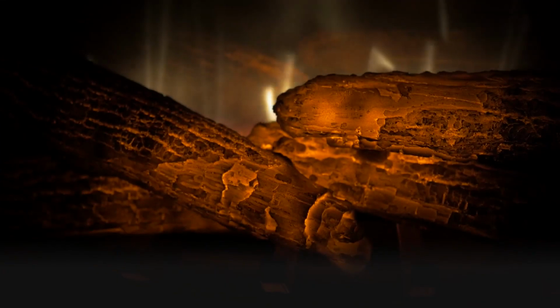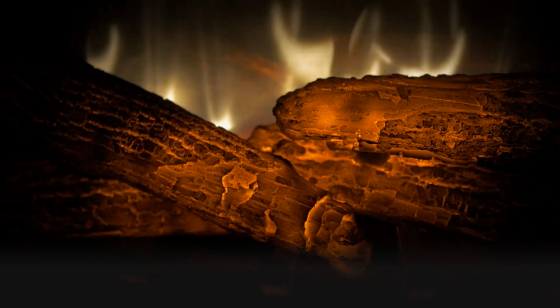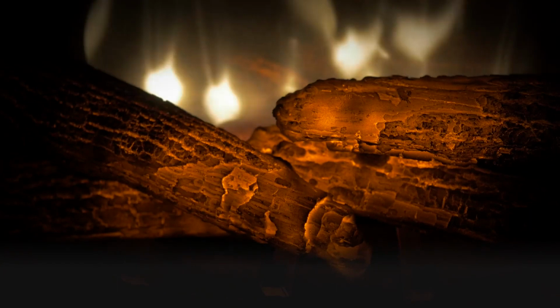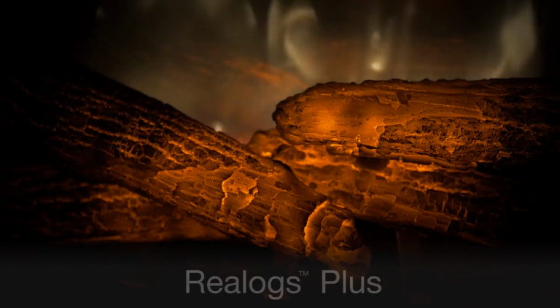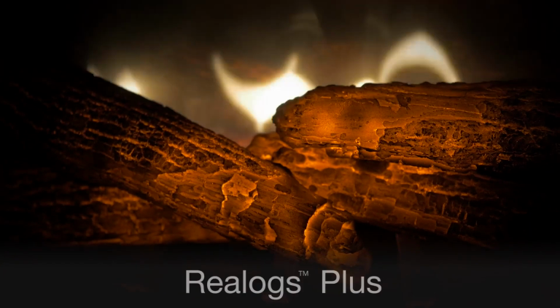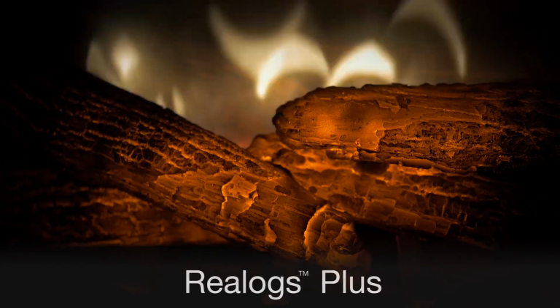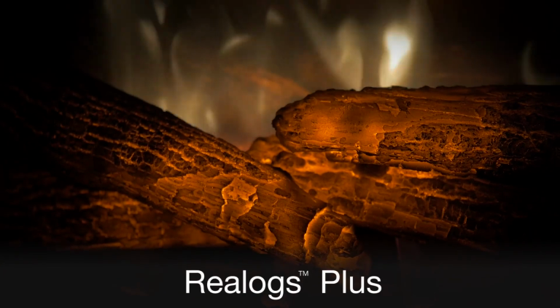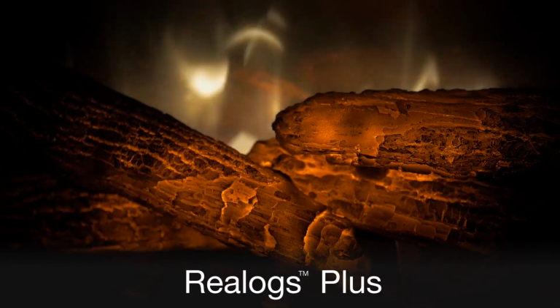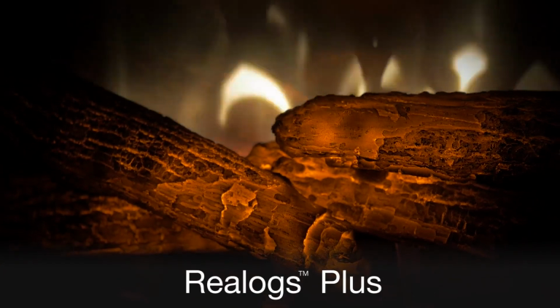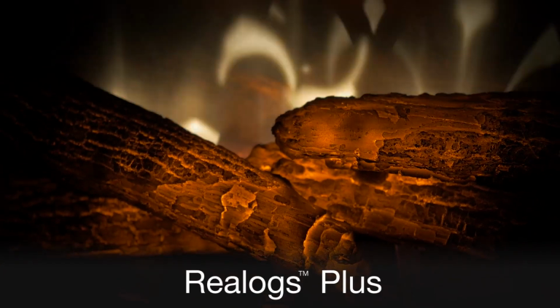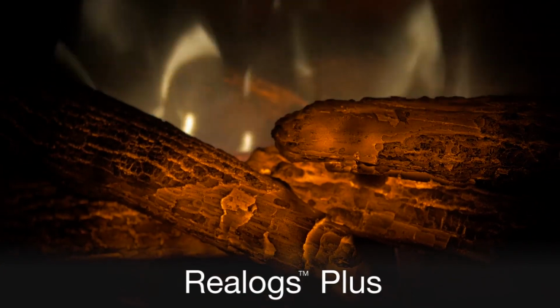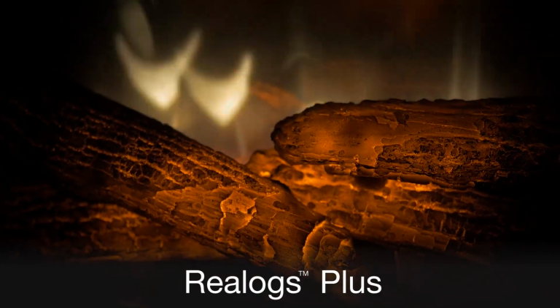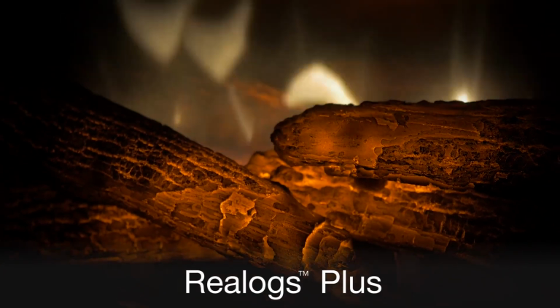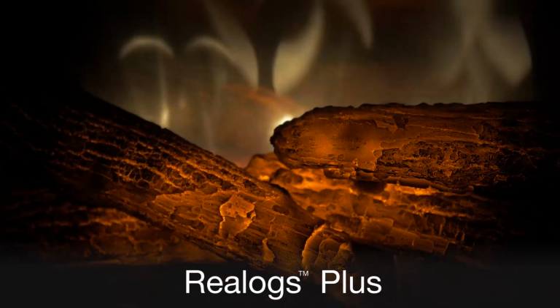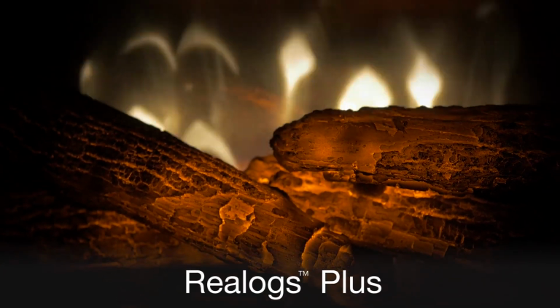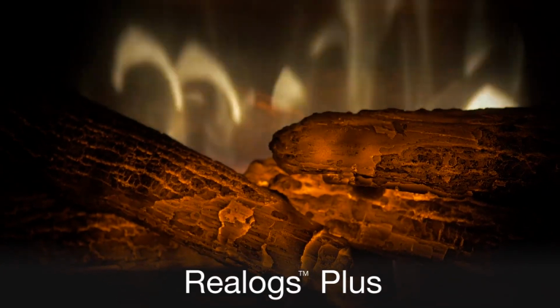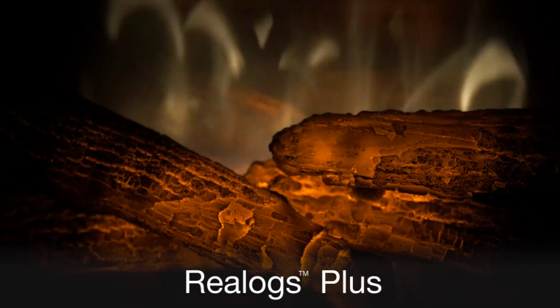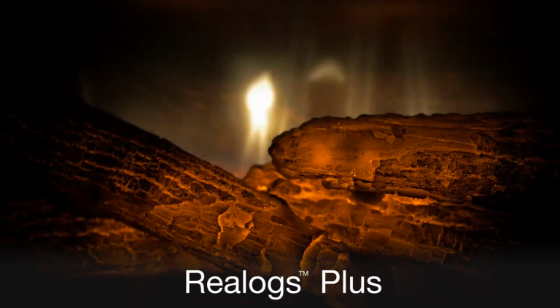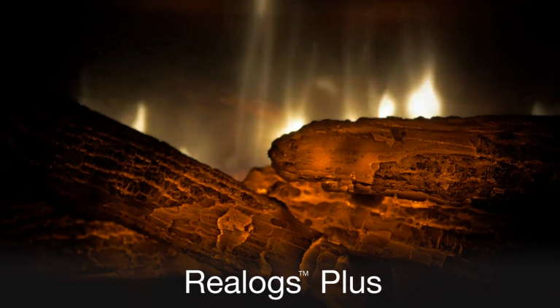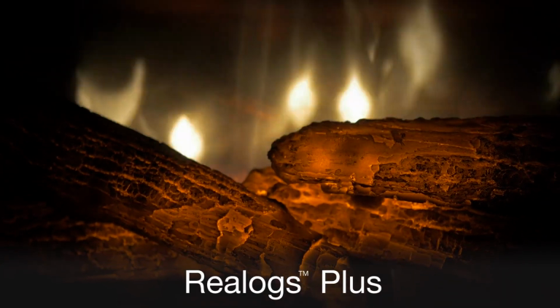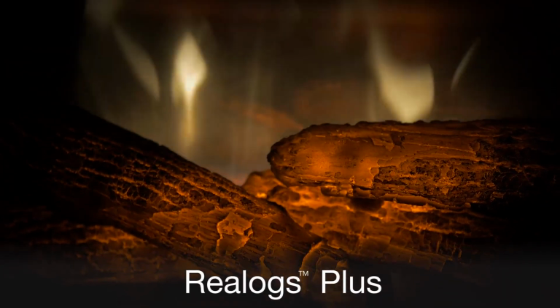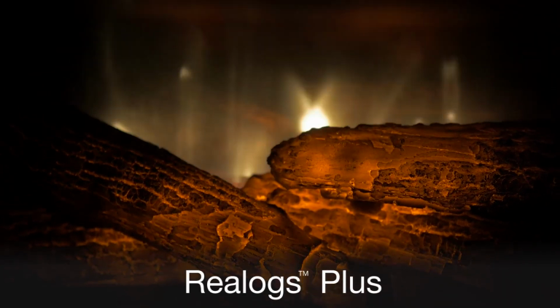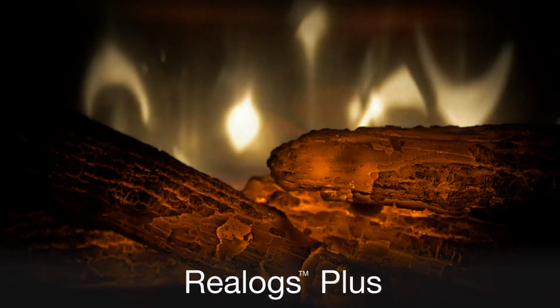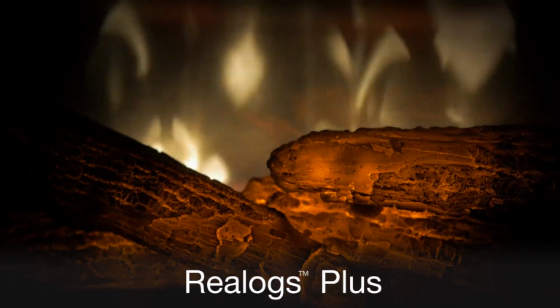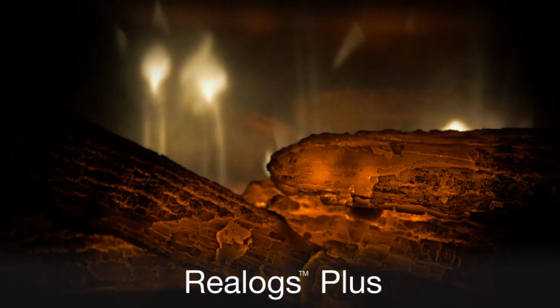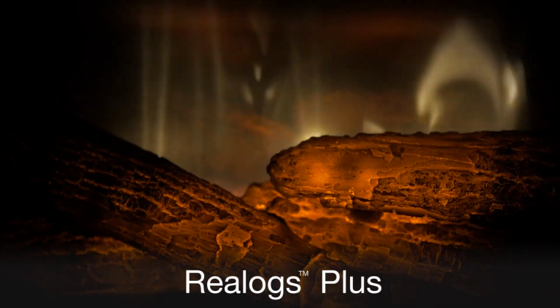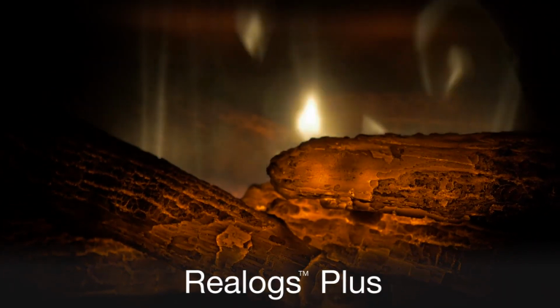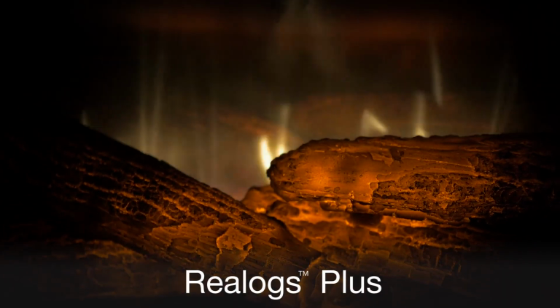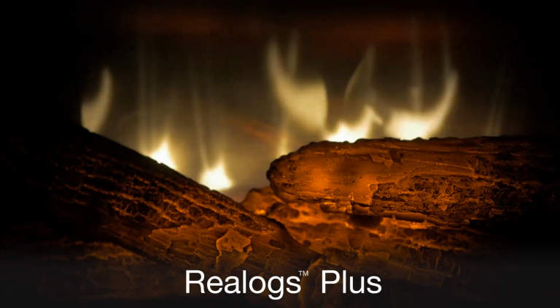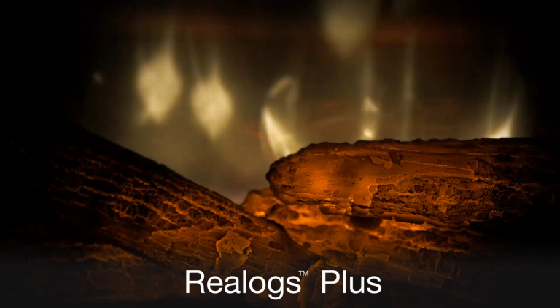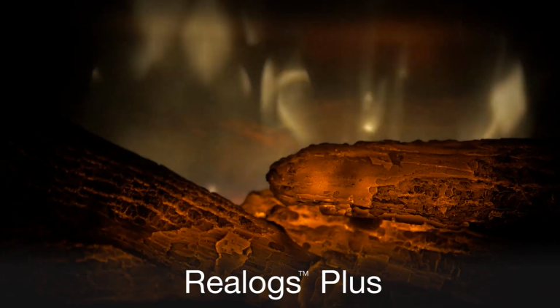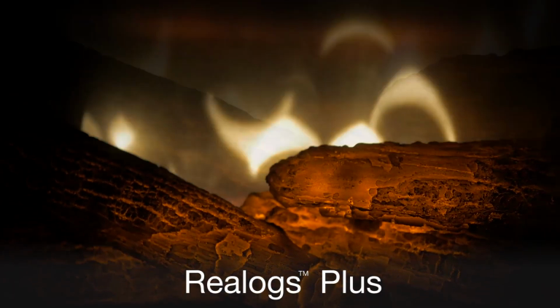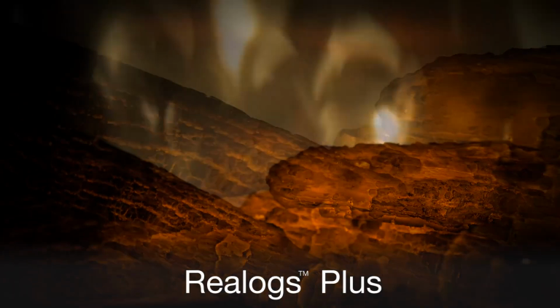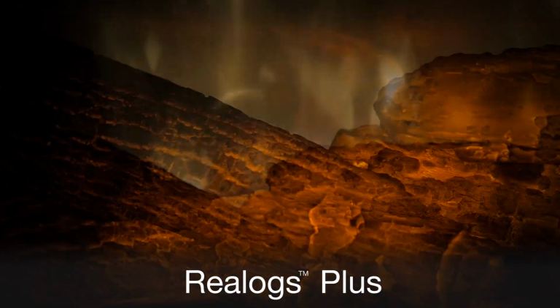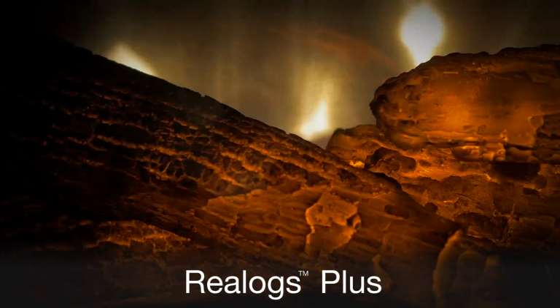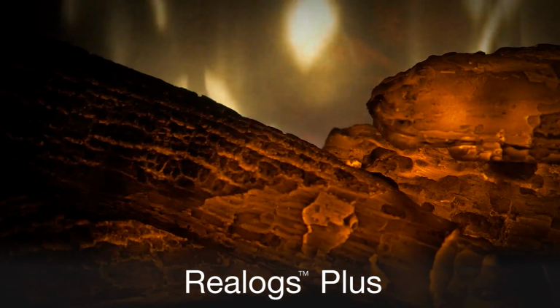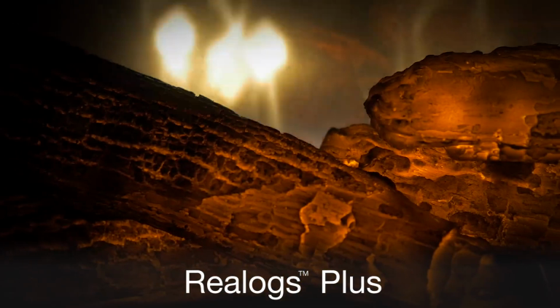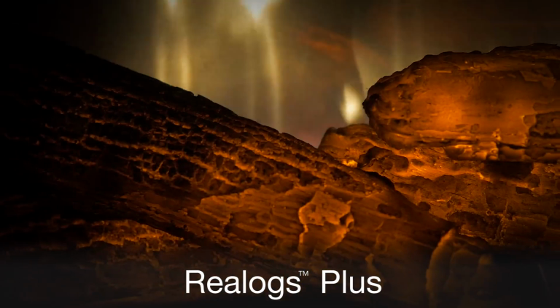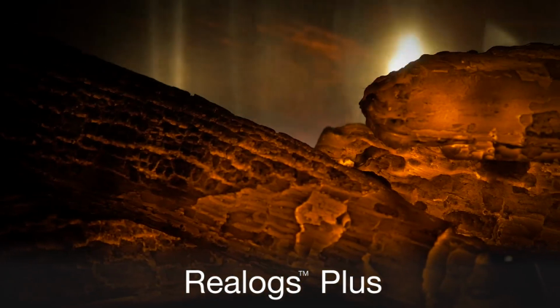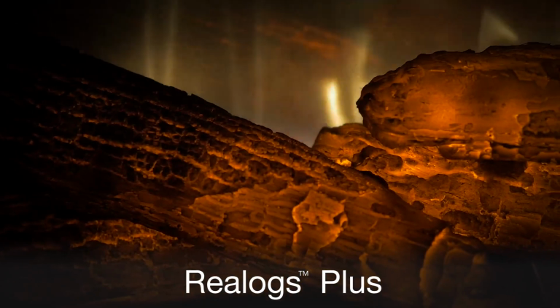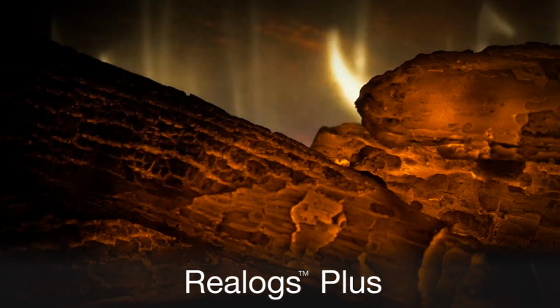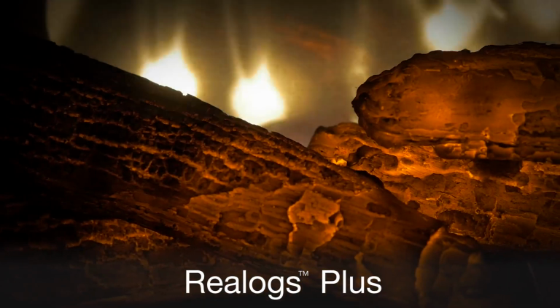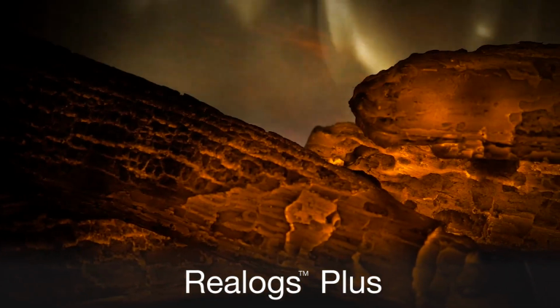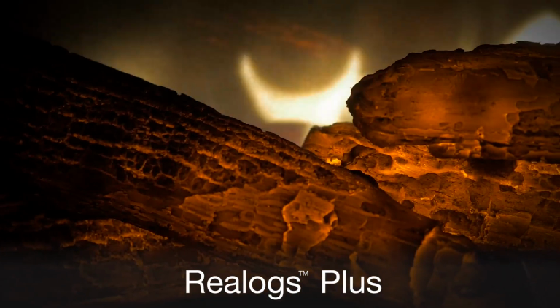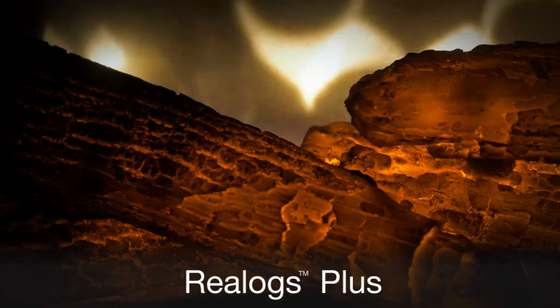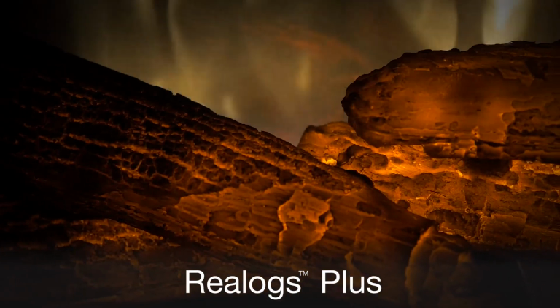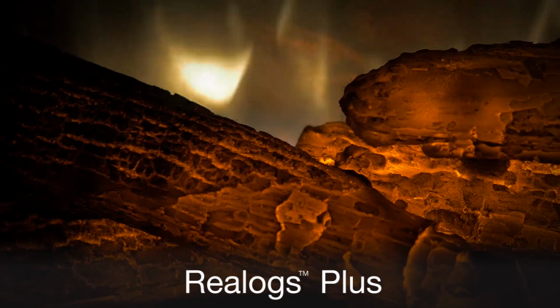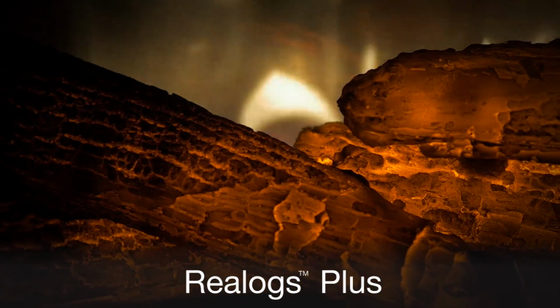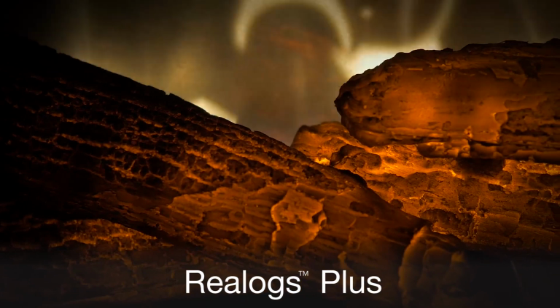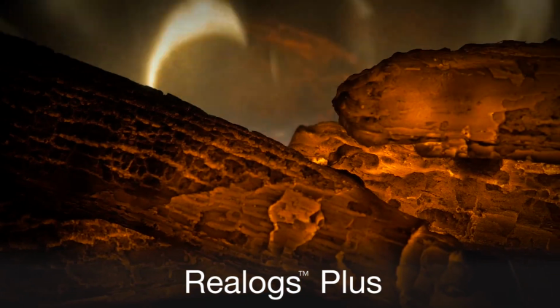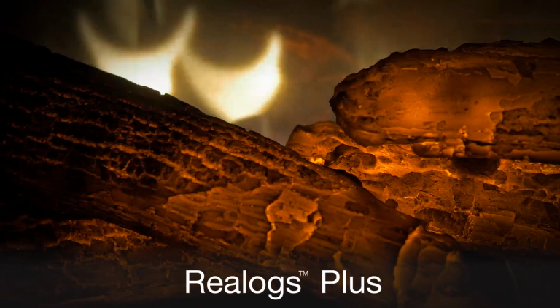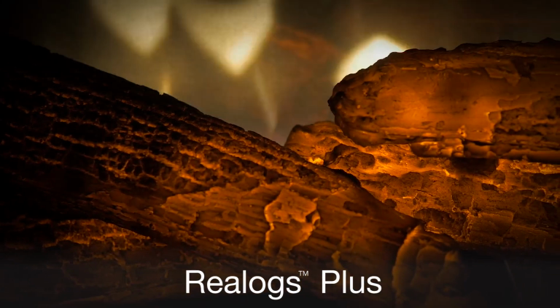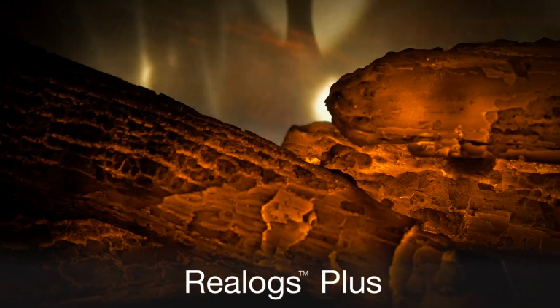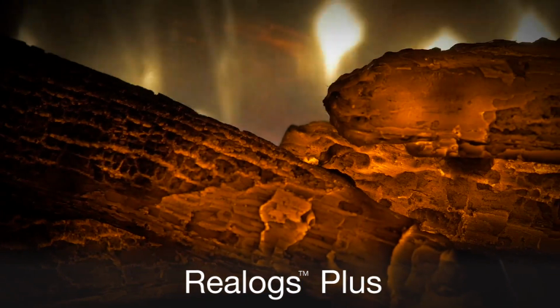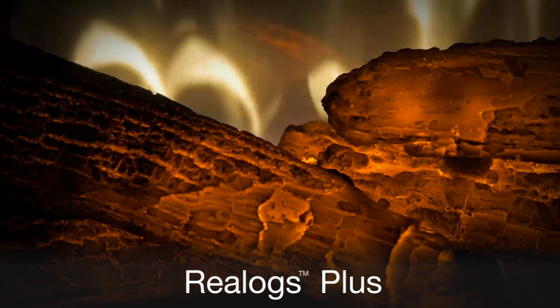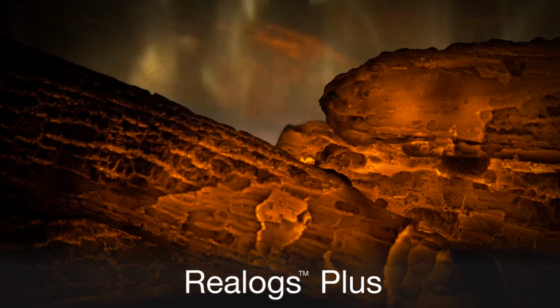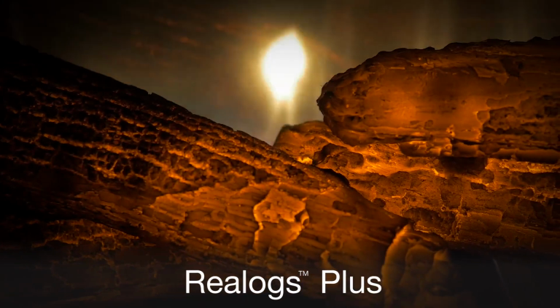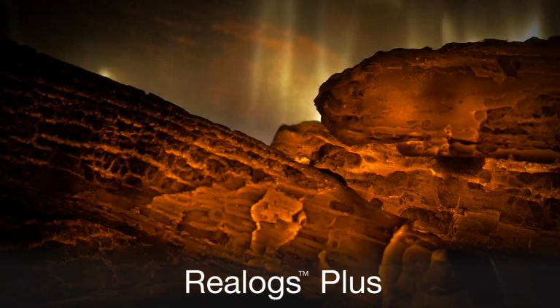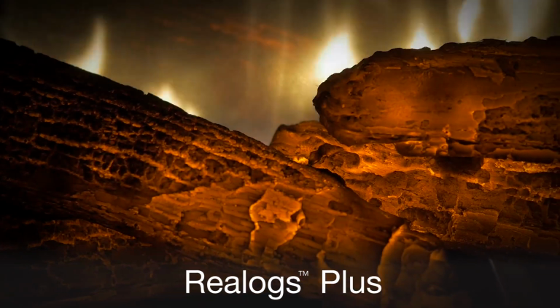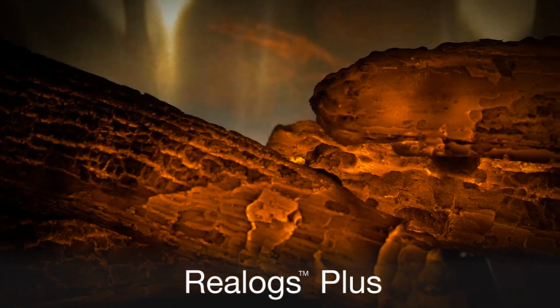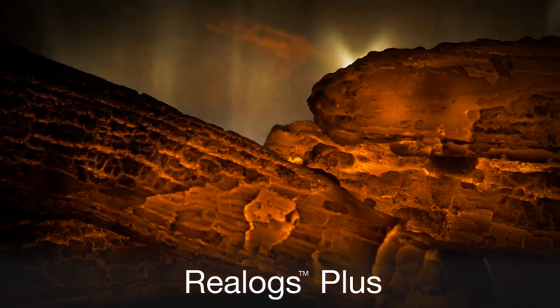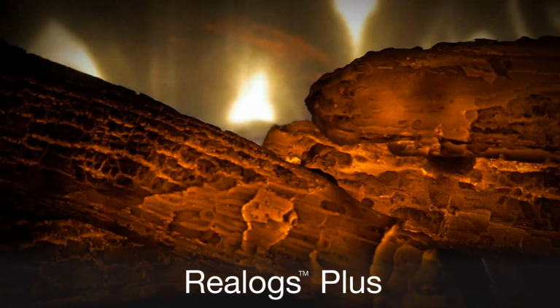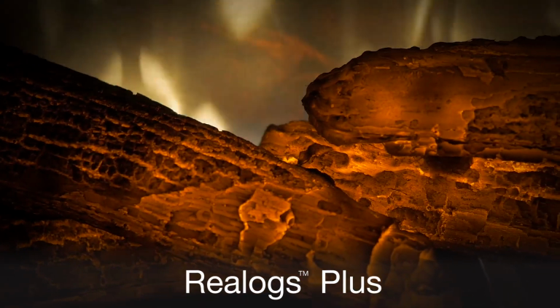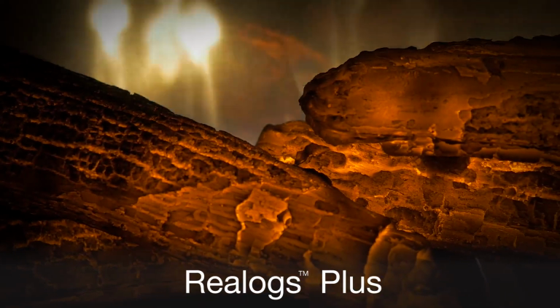Flames appear to dance amongst our exclusive Real Logs Plus, which are cast using actual firewood and poles from within.